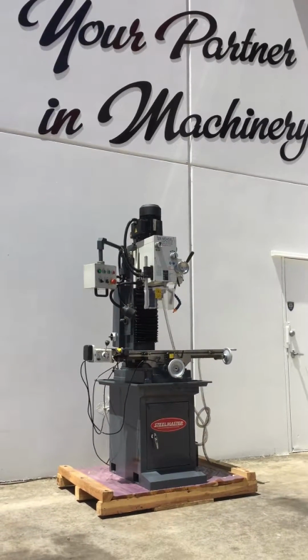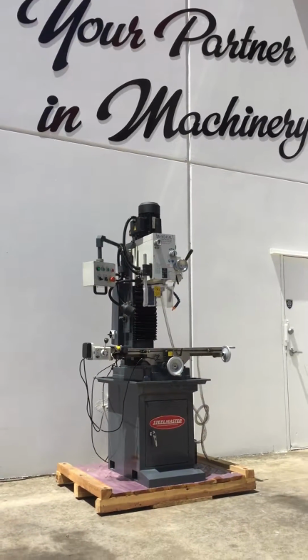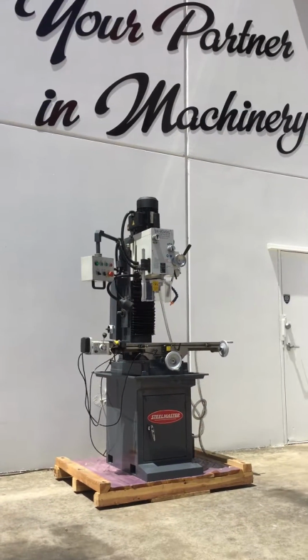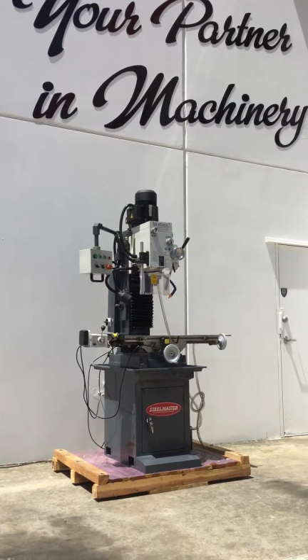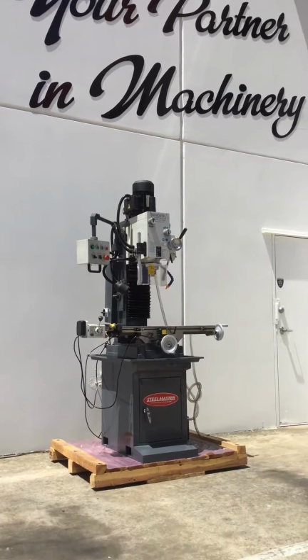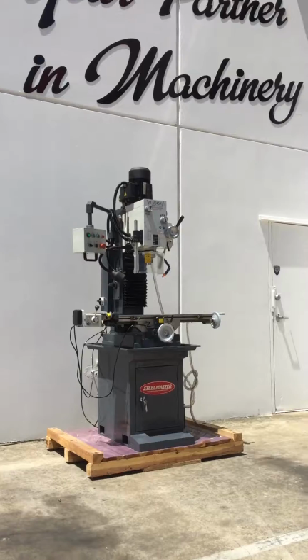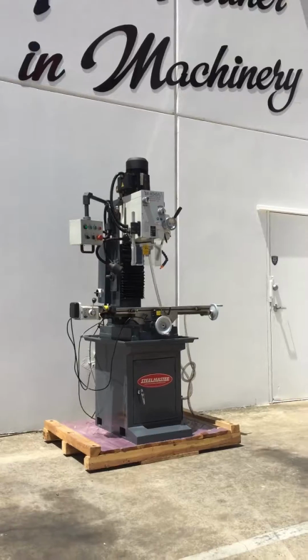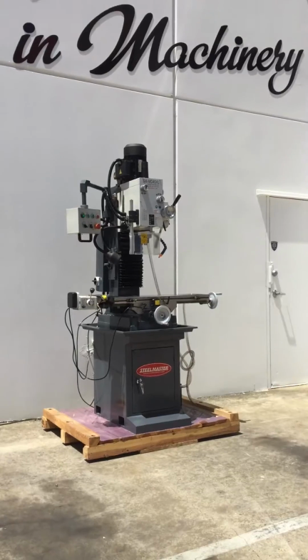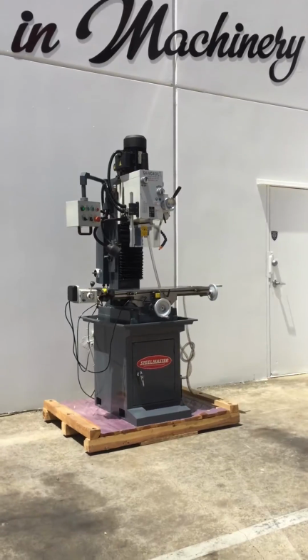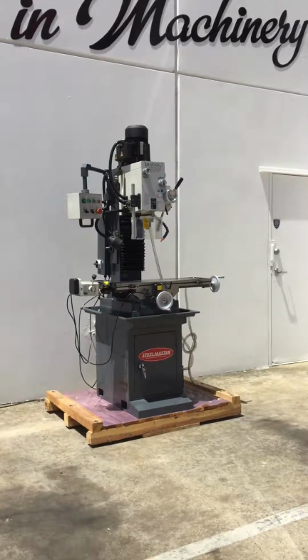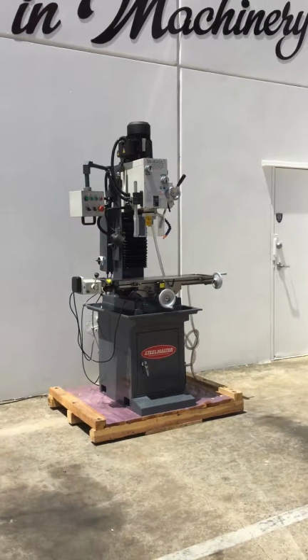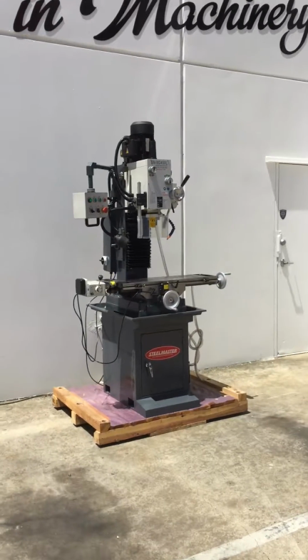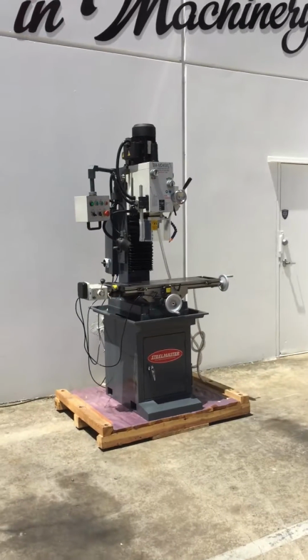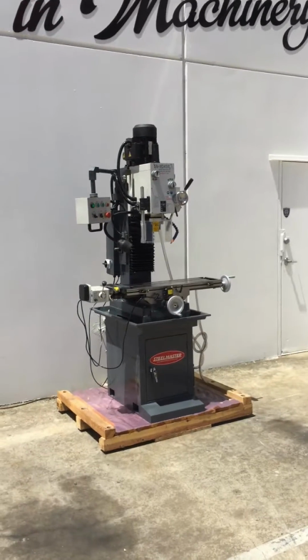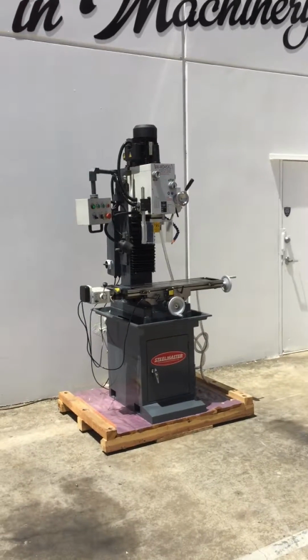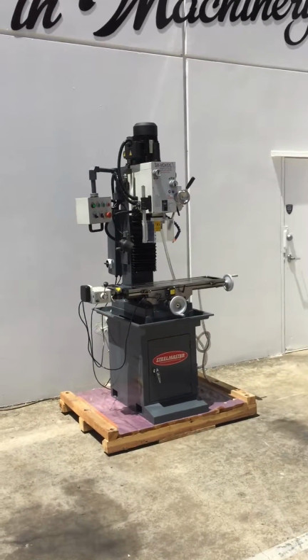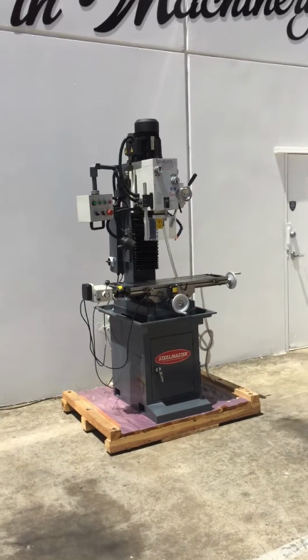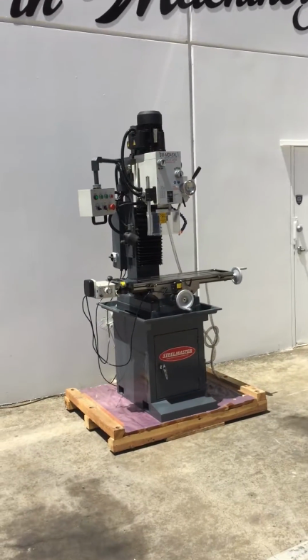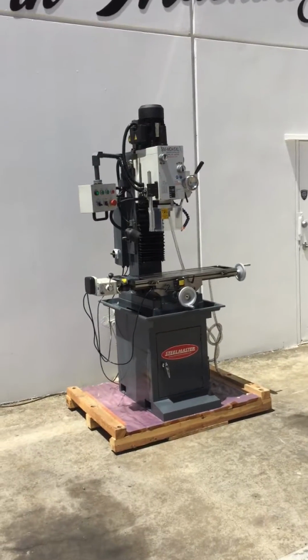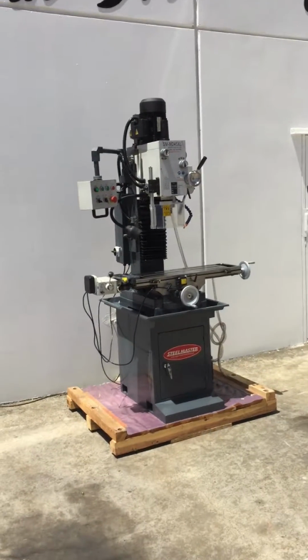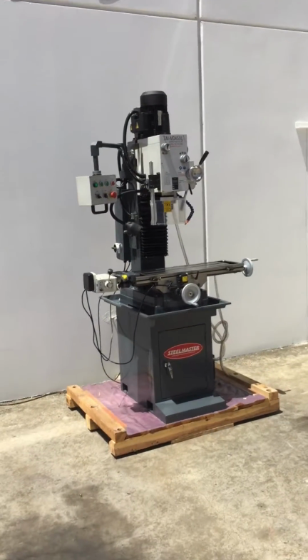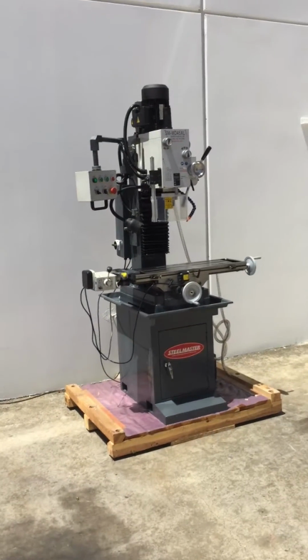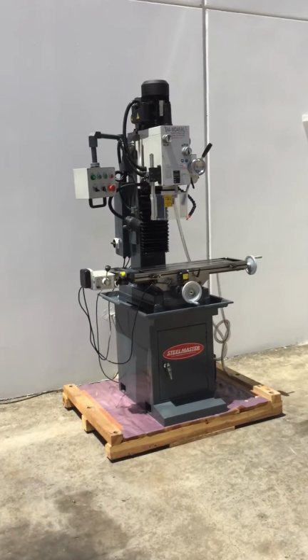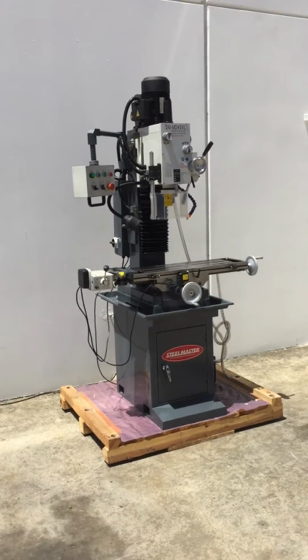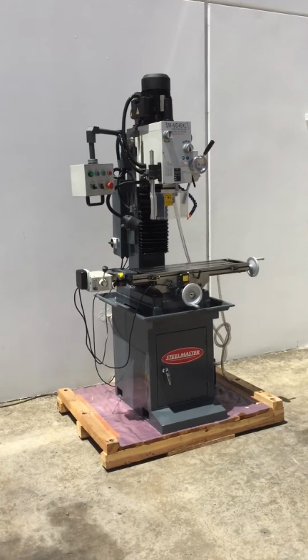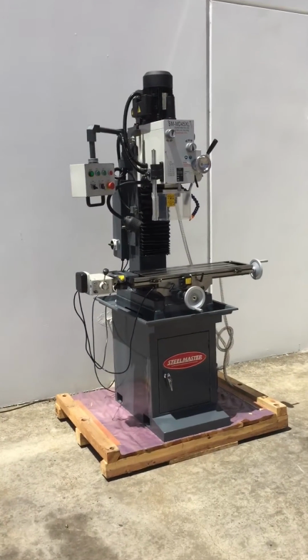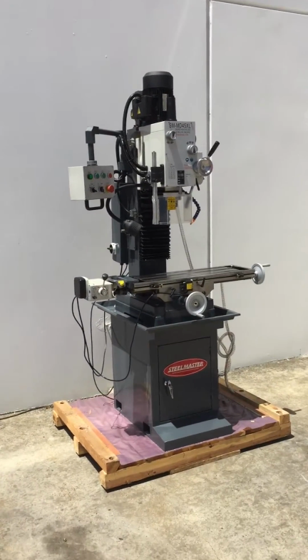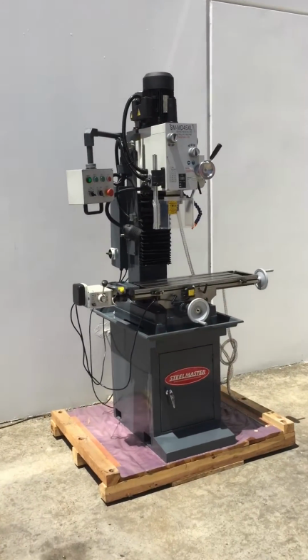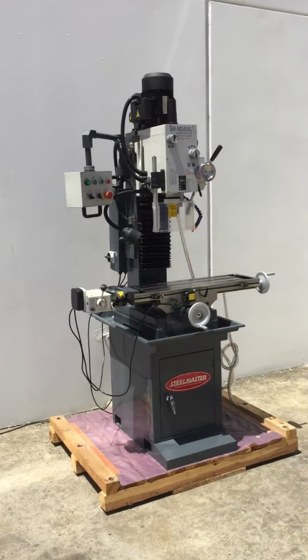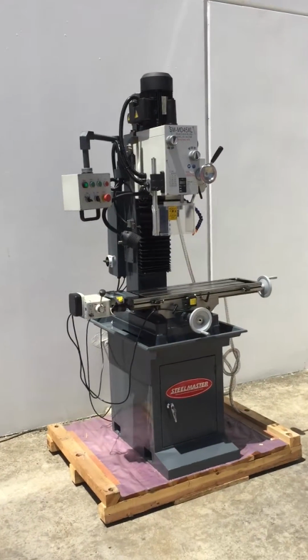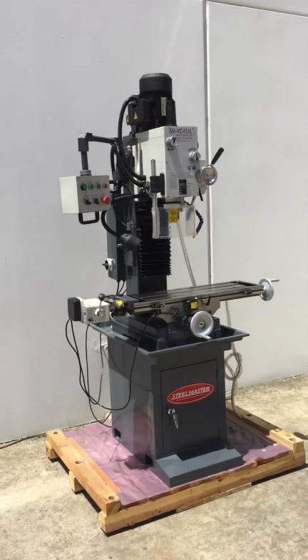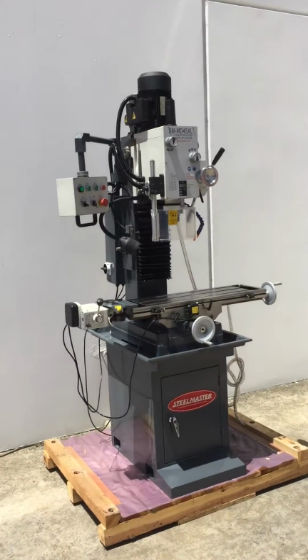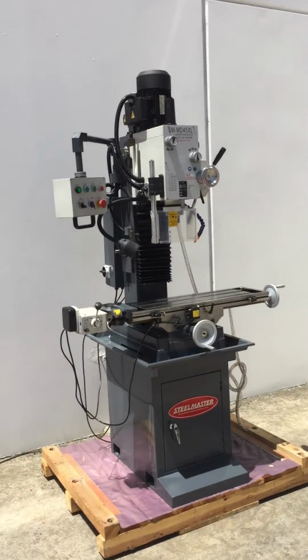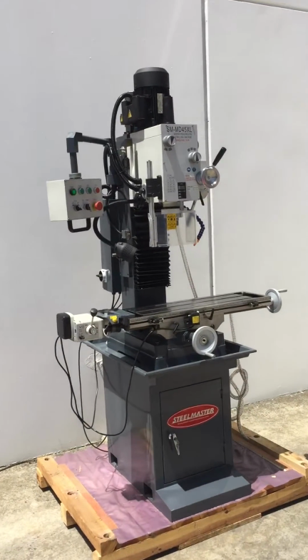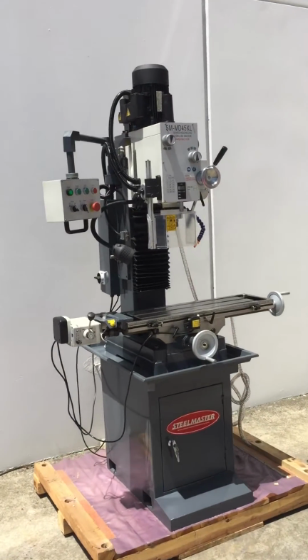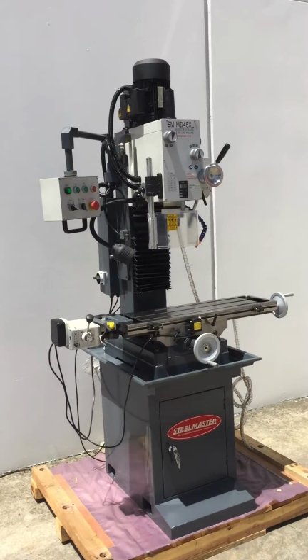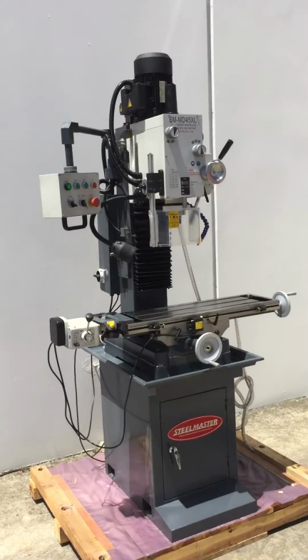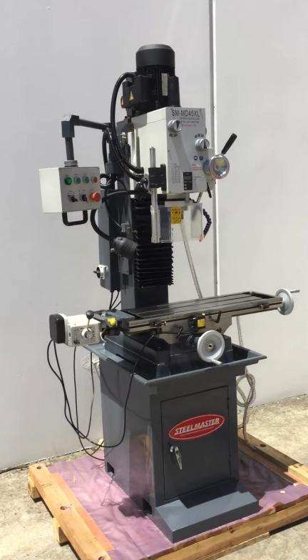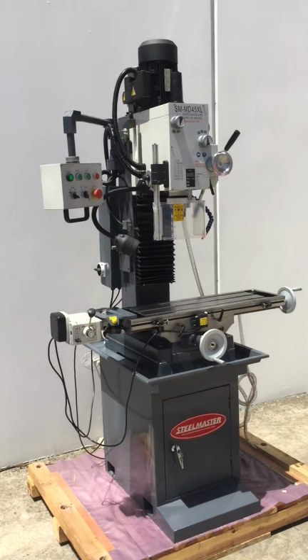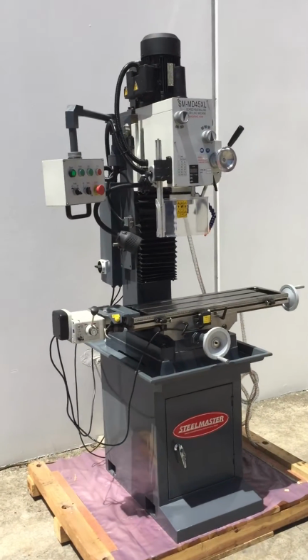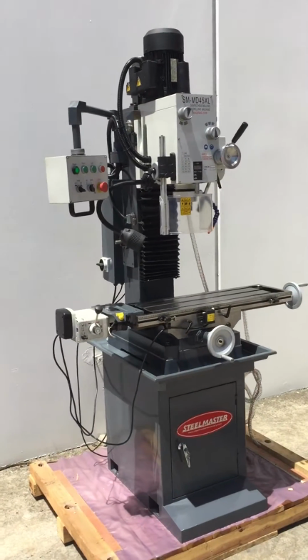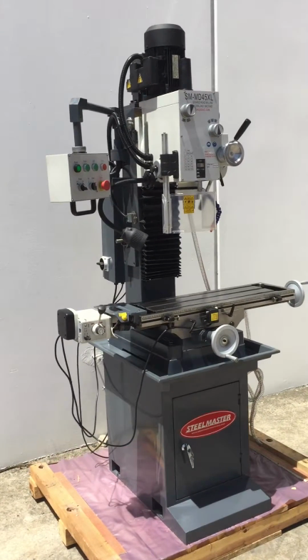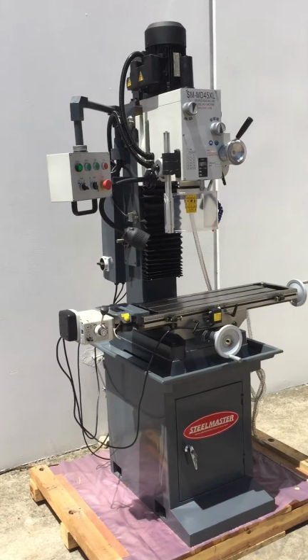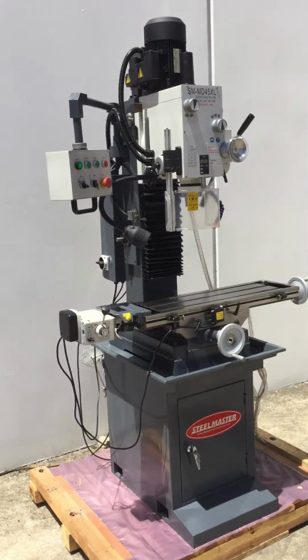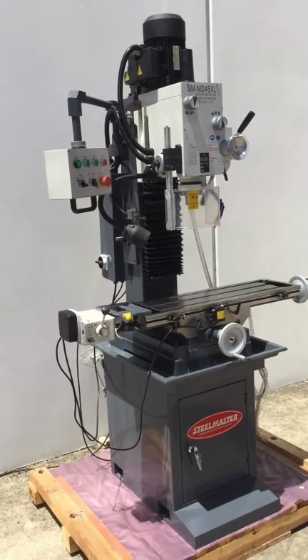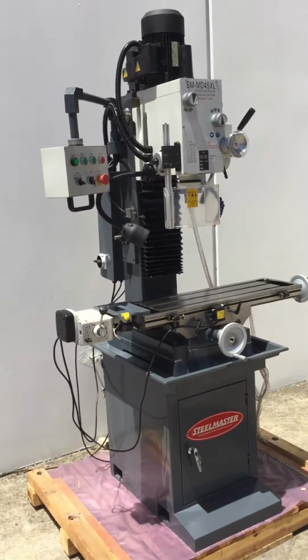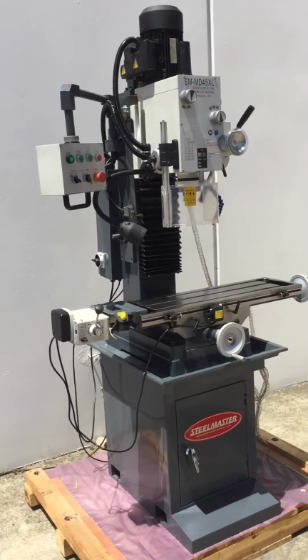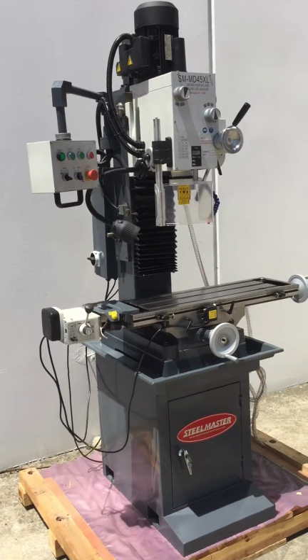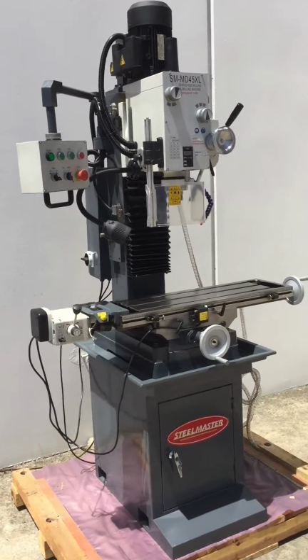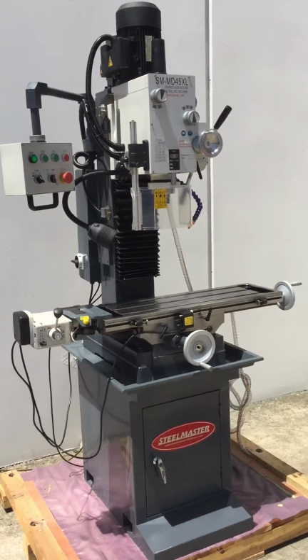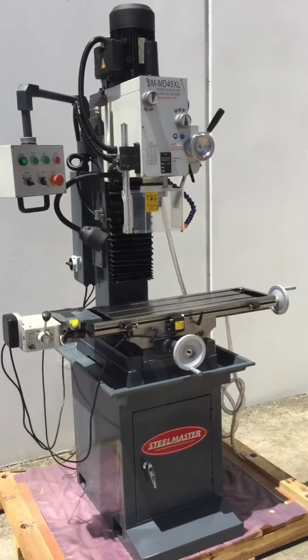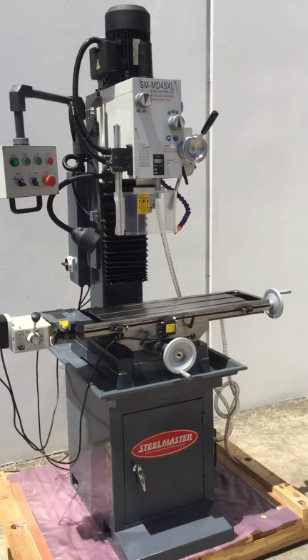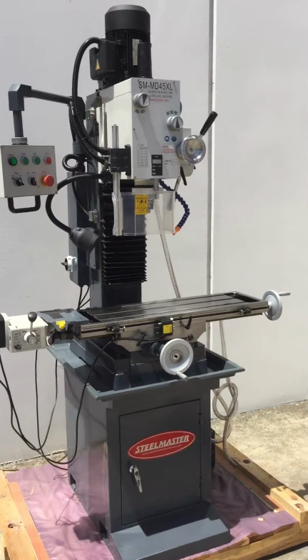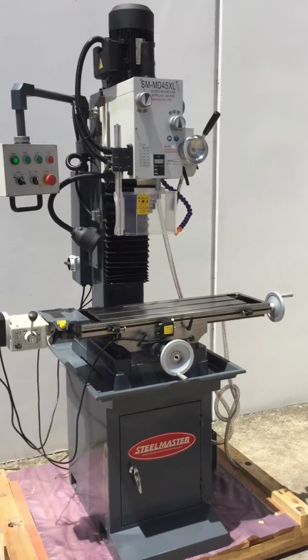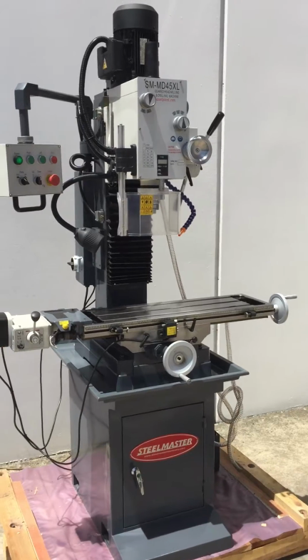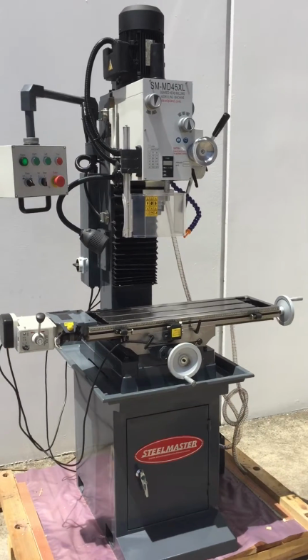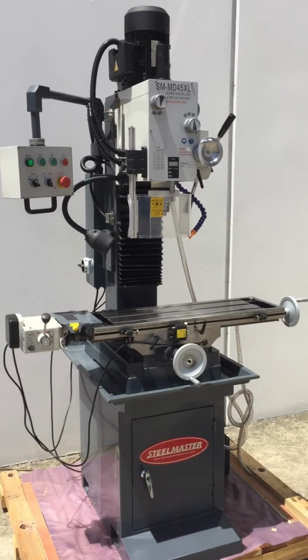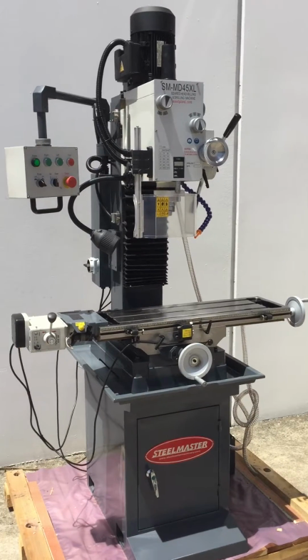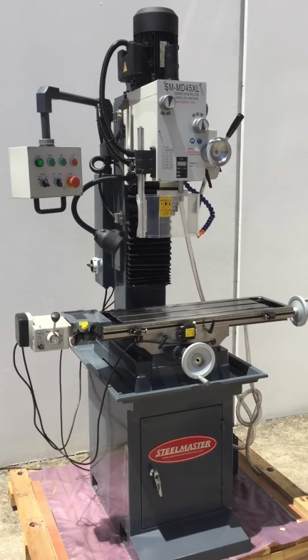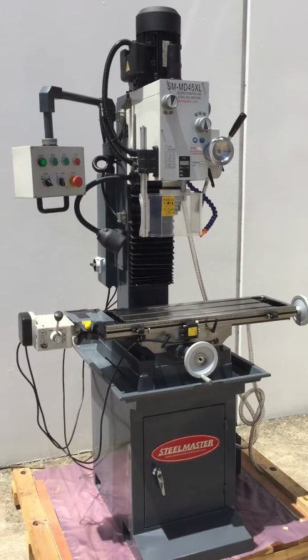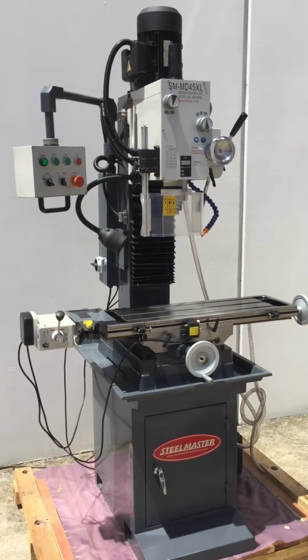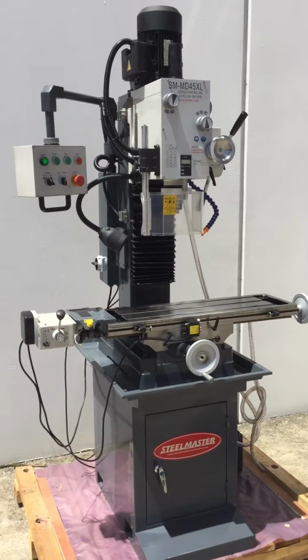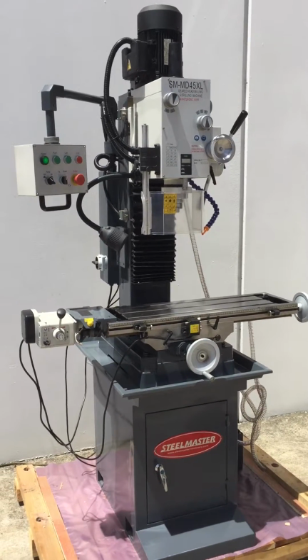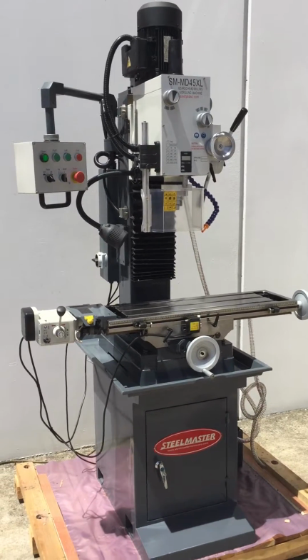Our DRO model is fitted with the 3-axis digital readout, which is an ESIN, and it's mounted to the right hand side of the machine.